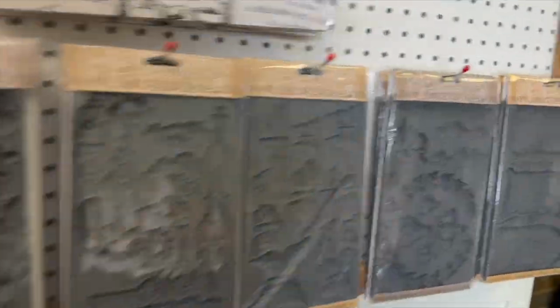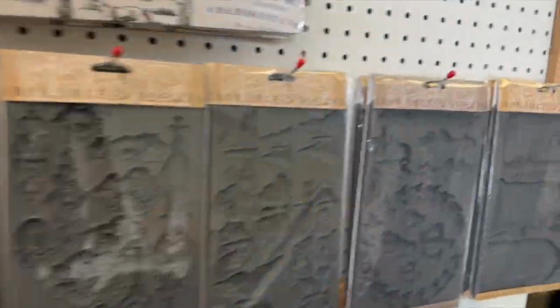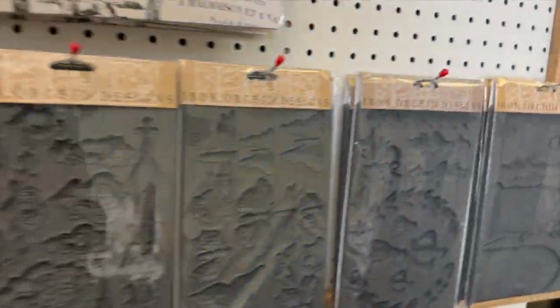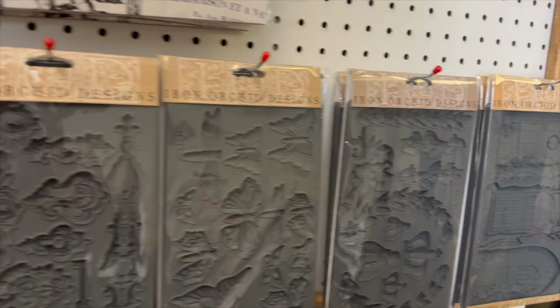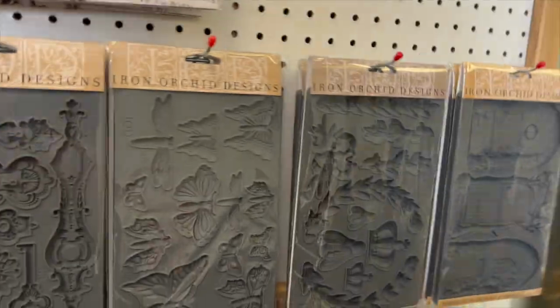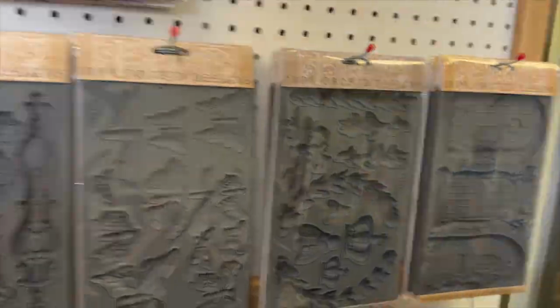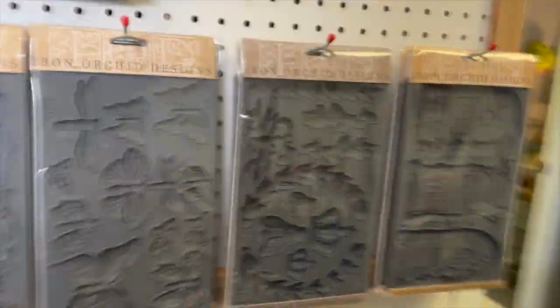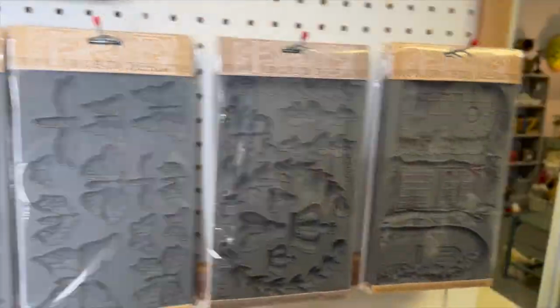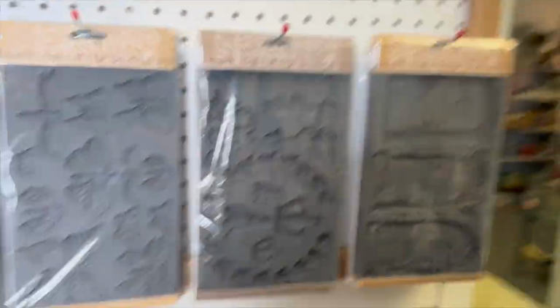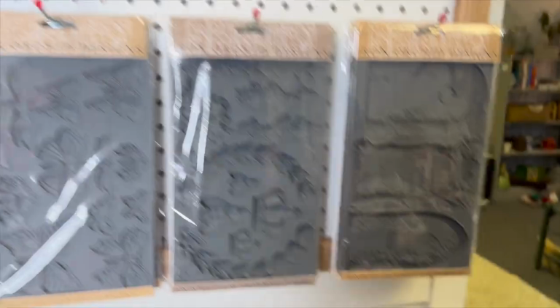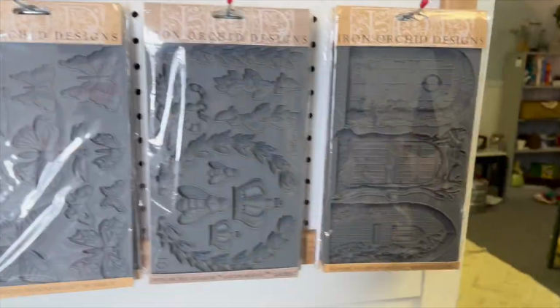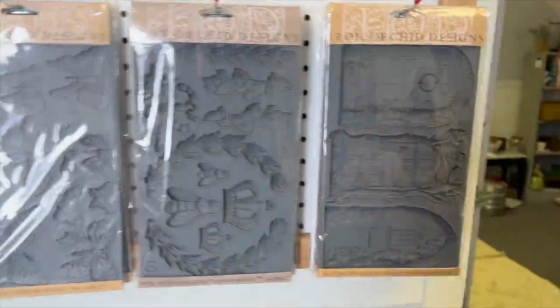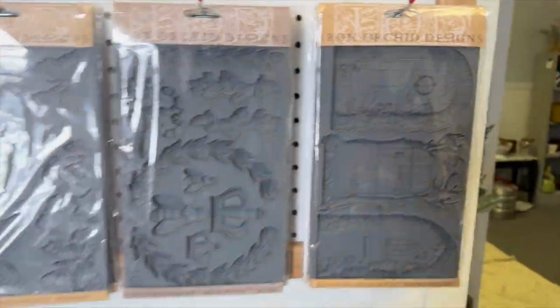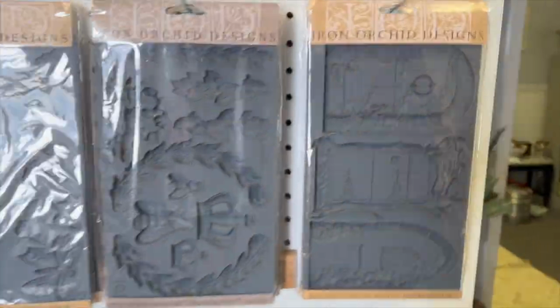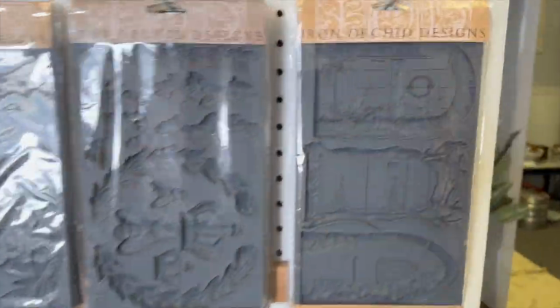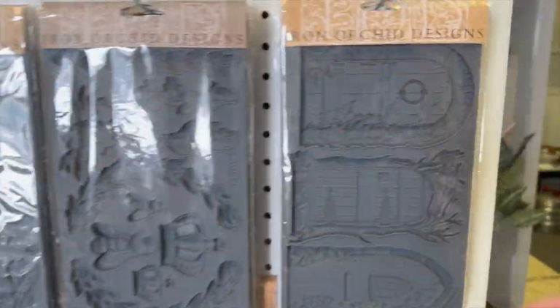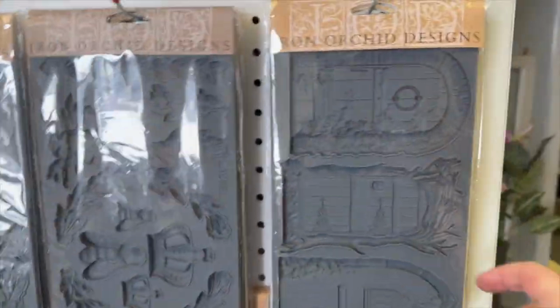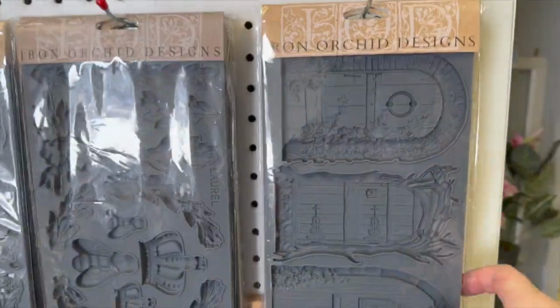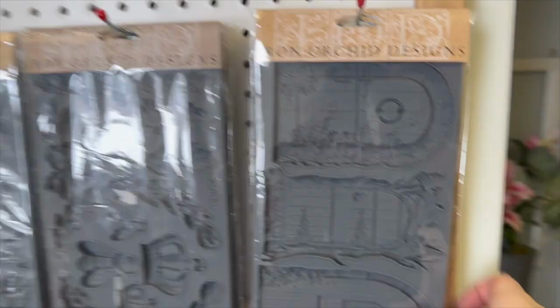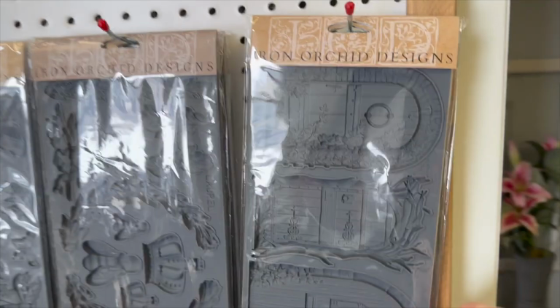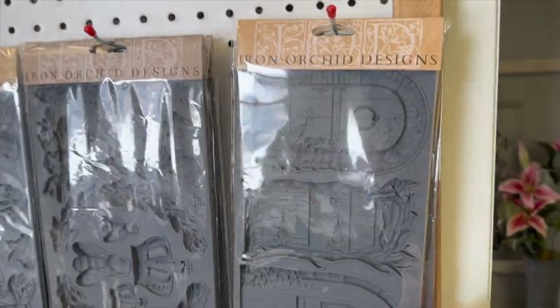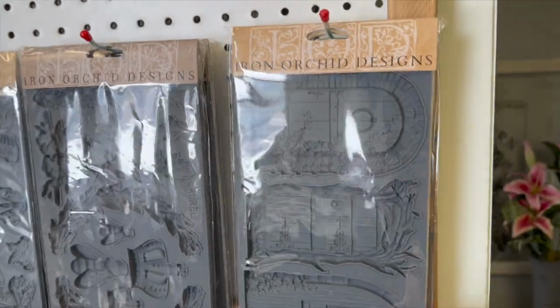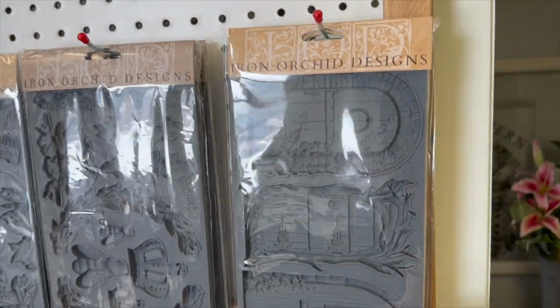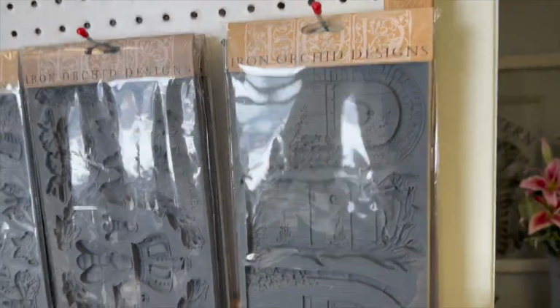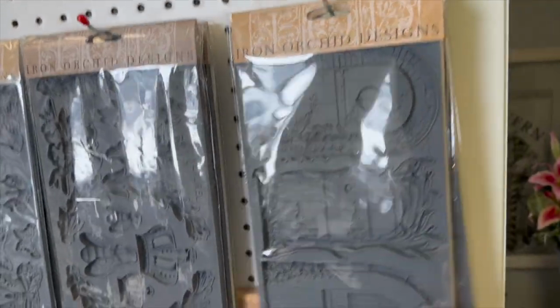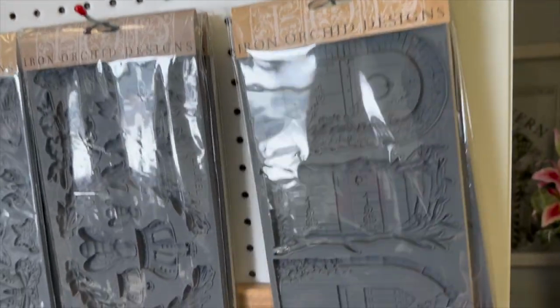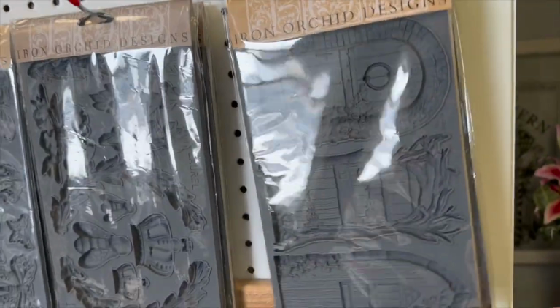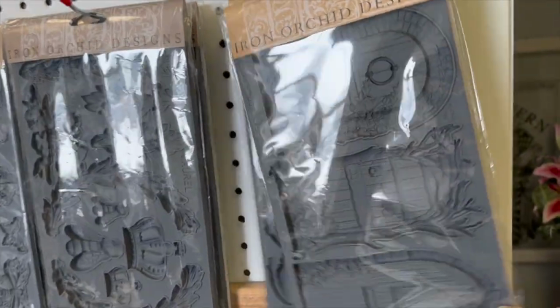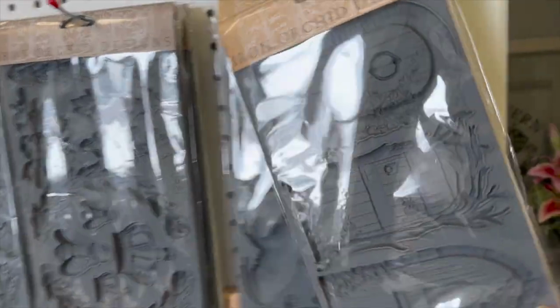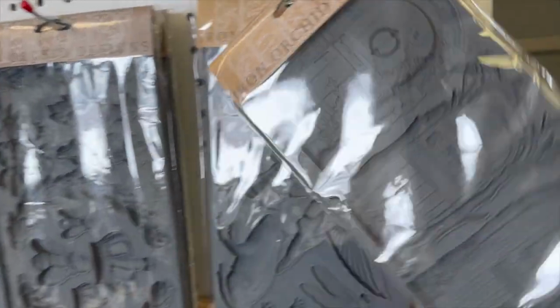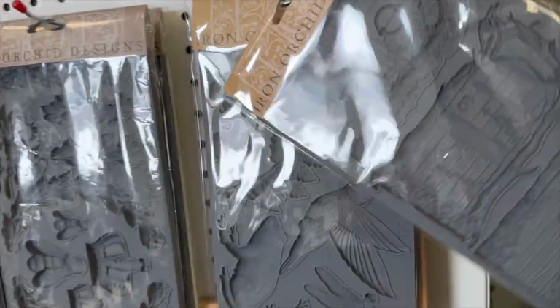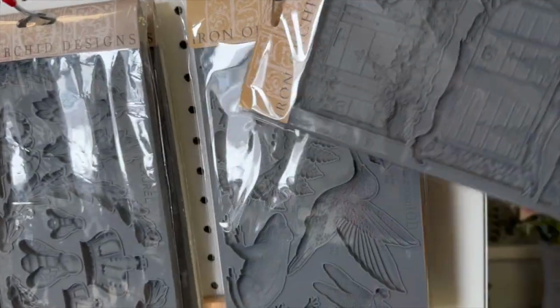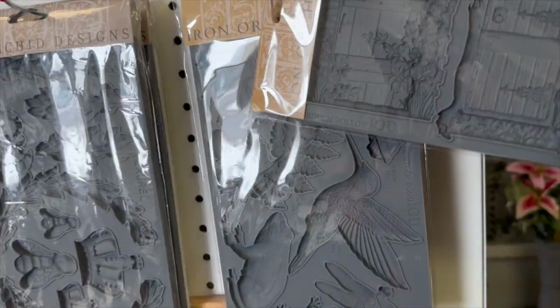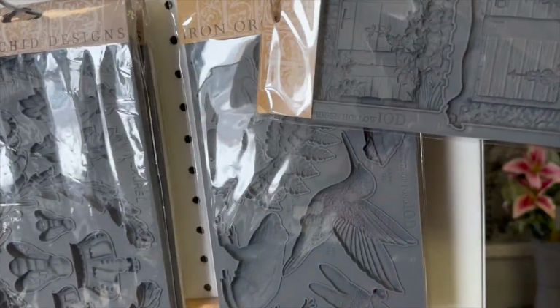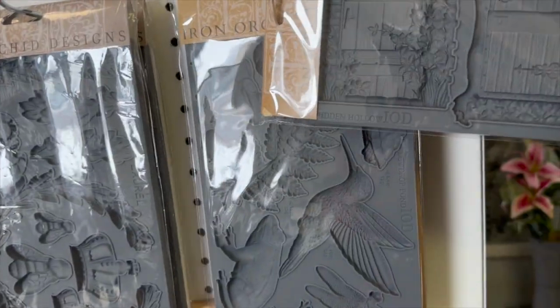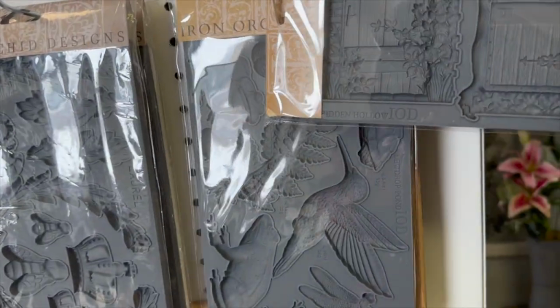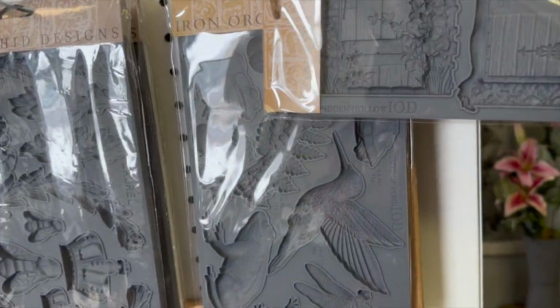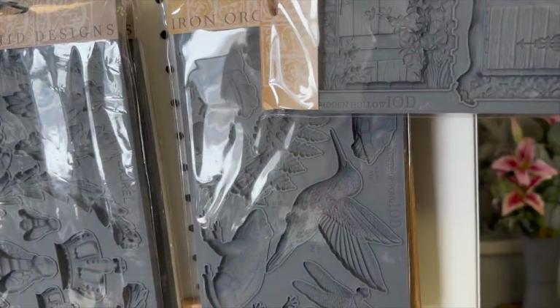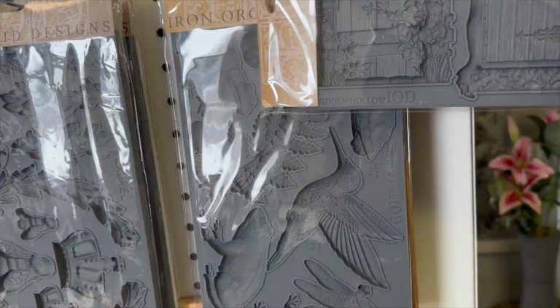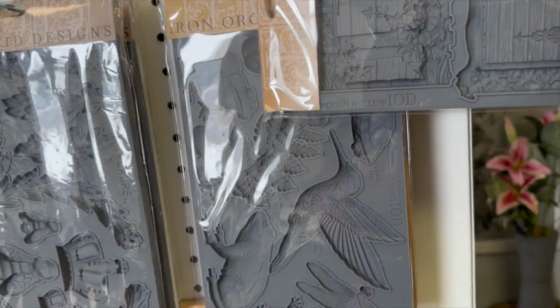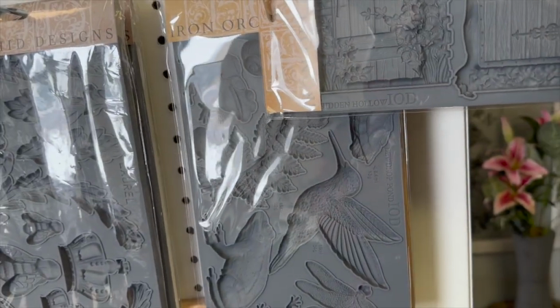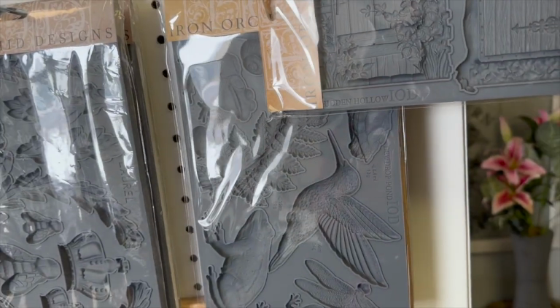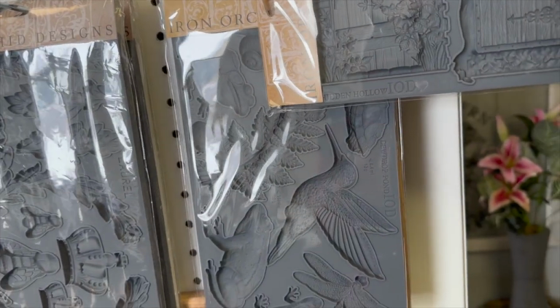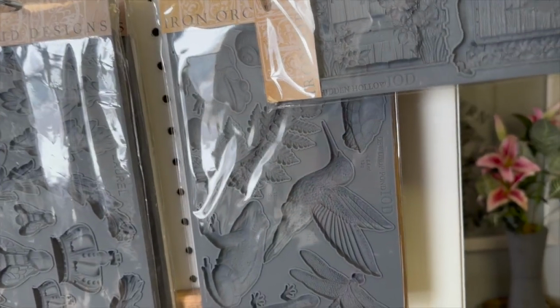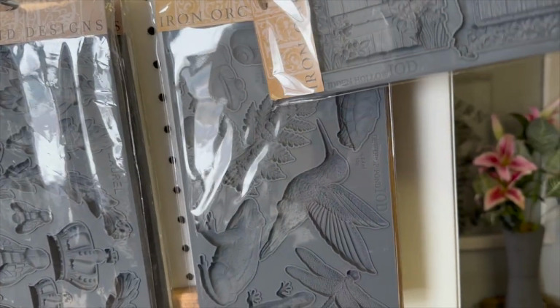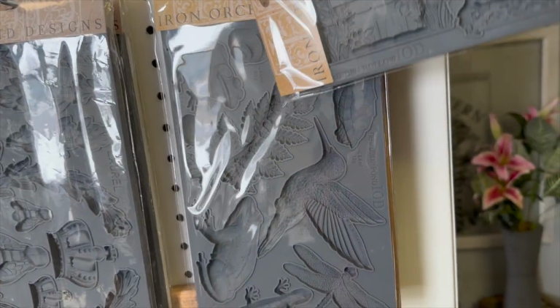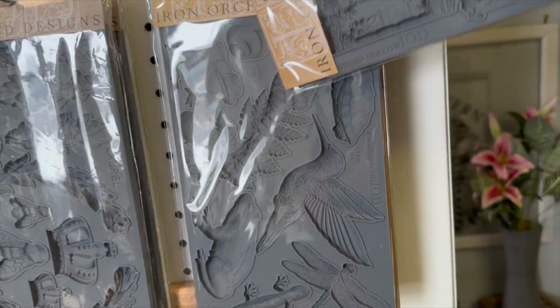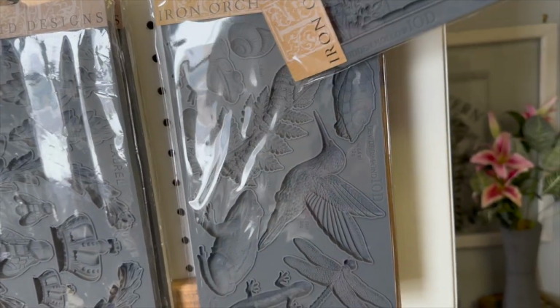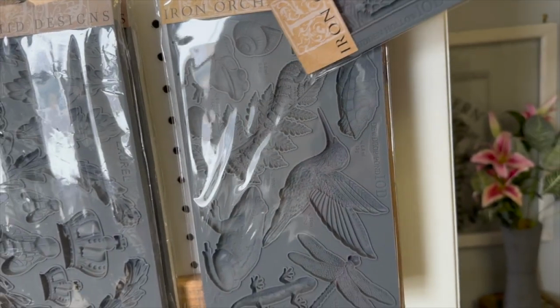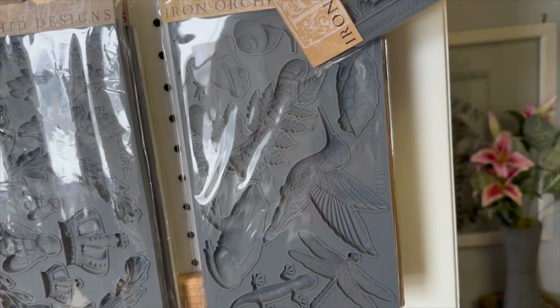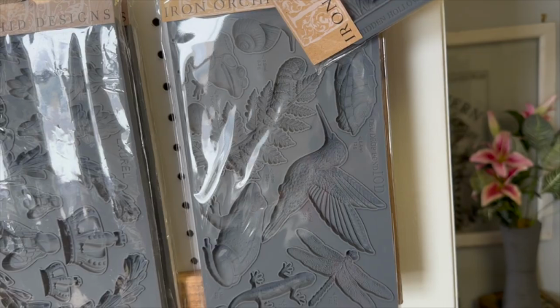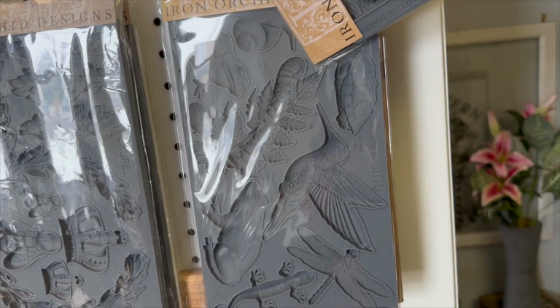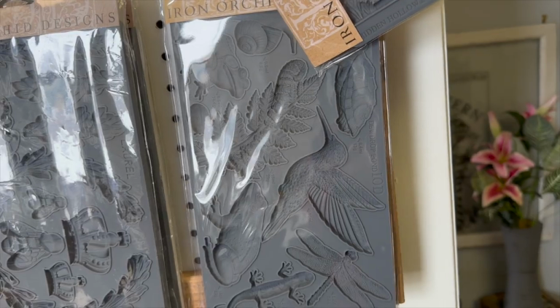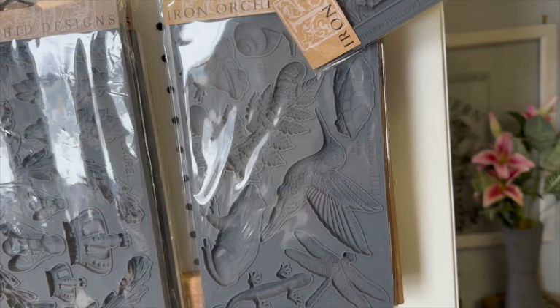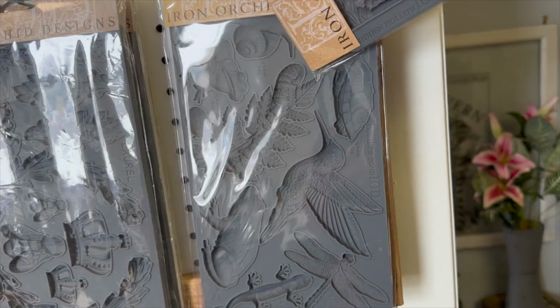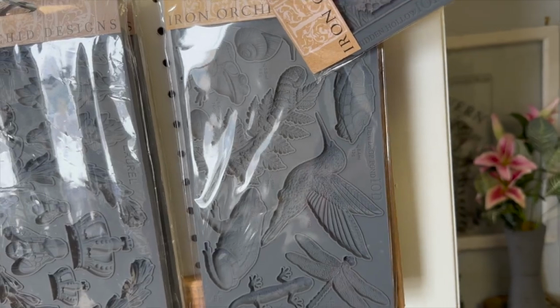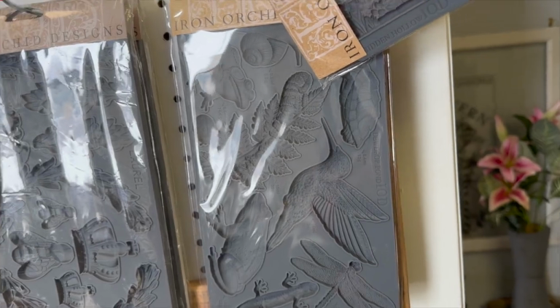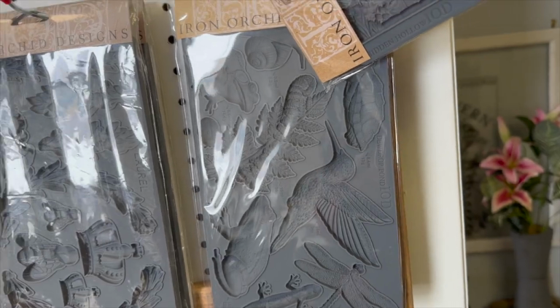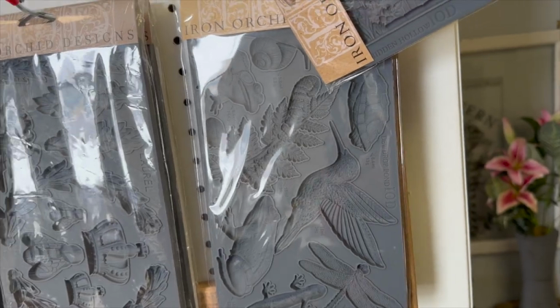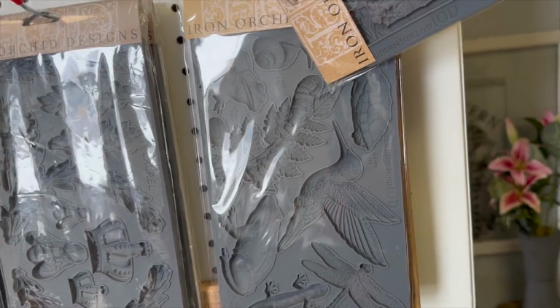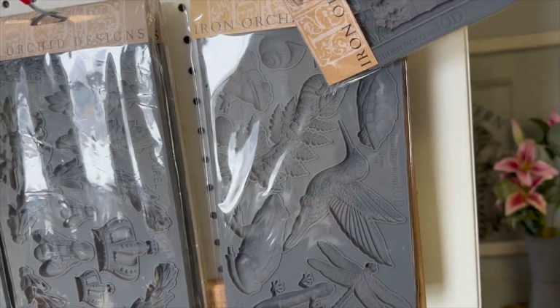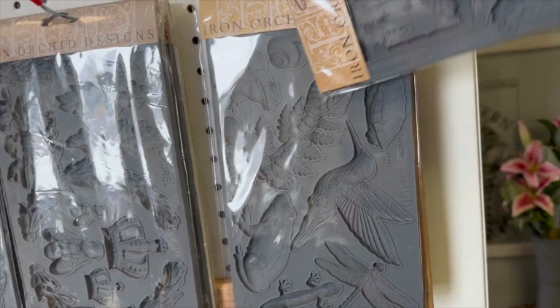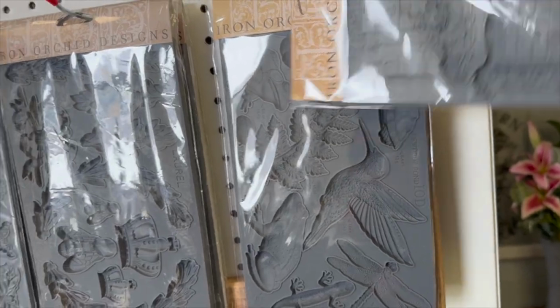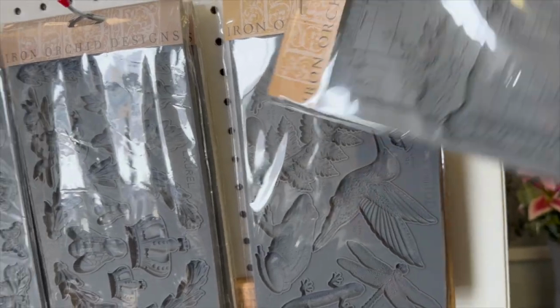We do have some of the new molds too. I still have one fairy door left and one dewdrop pond.